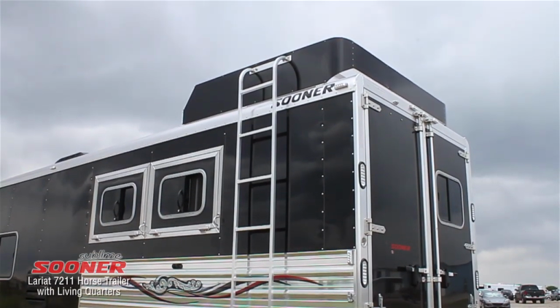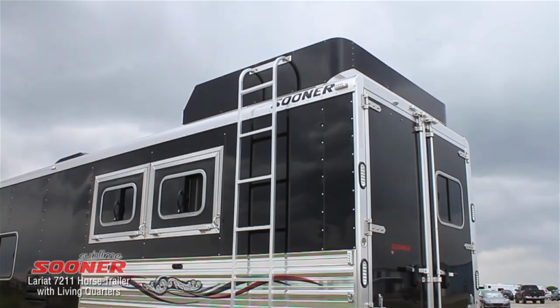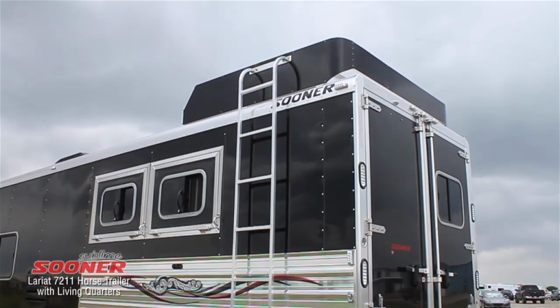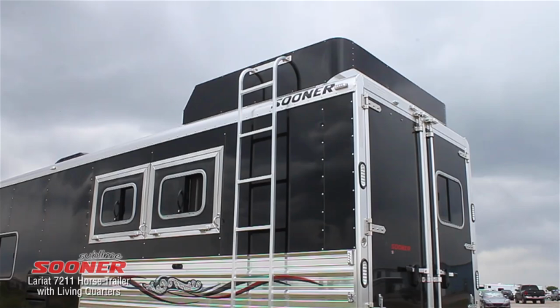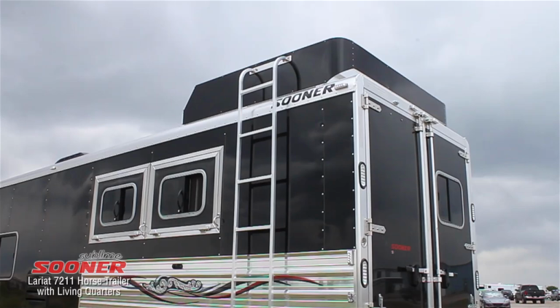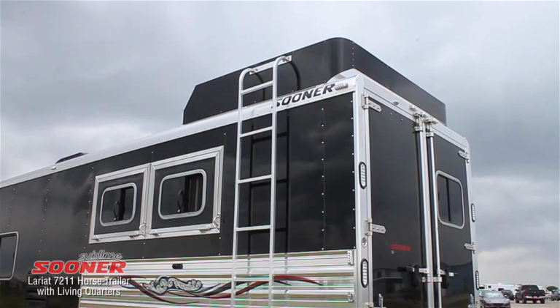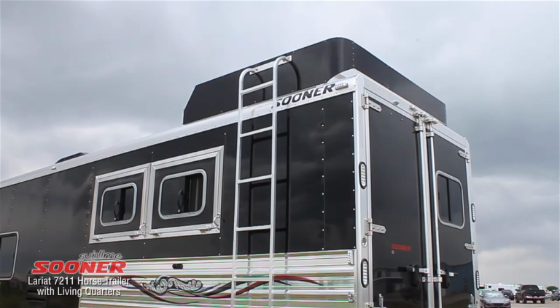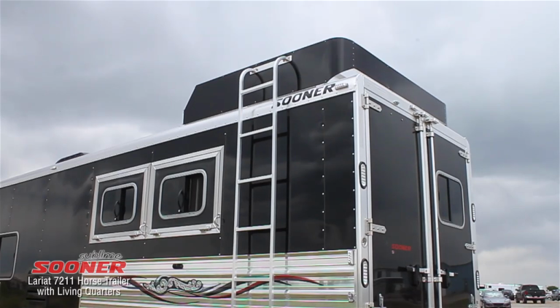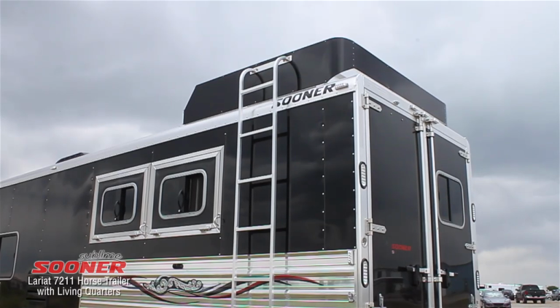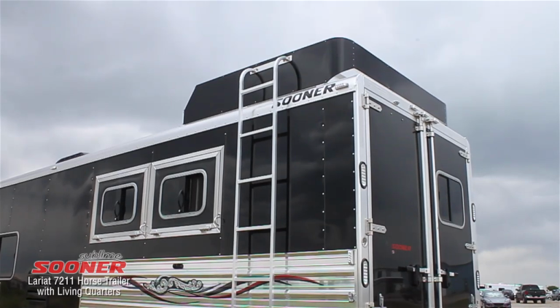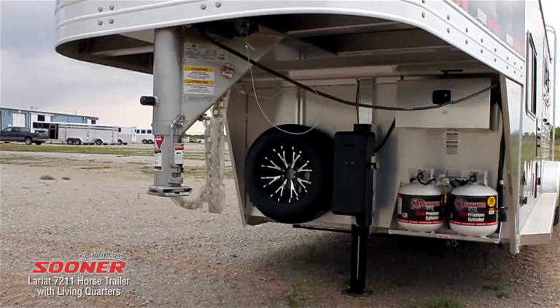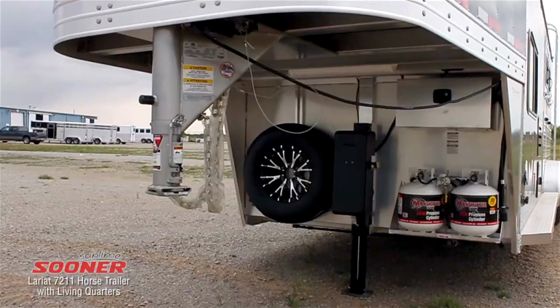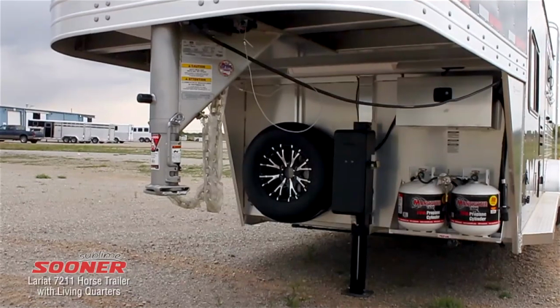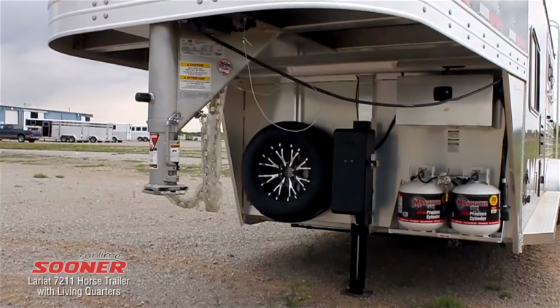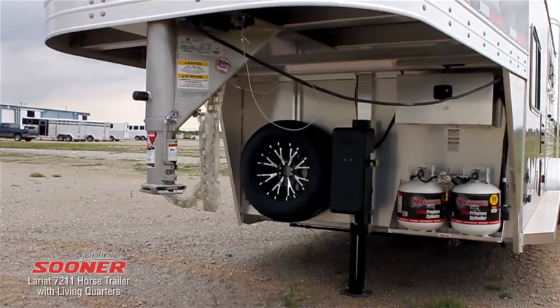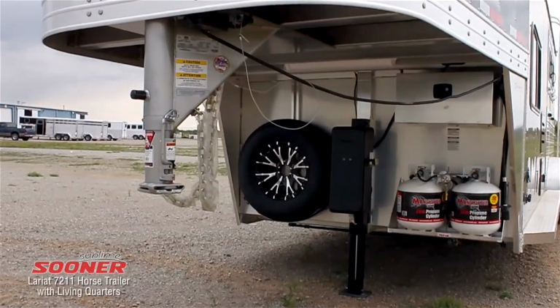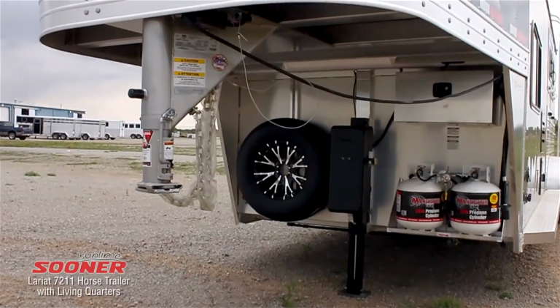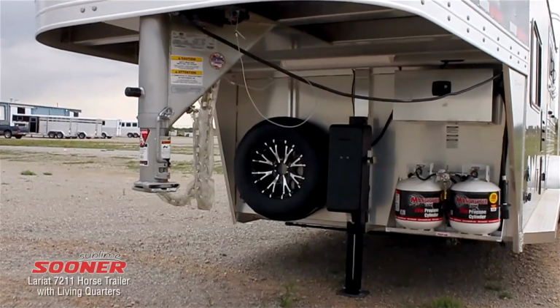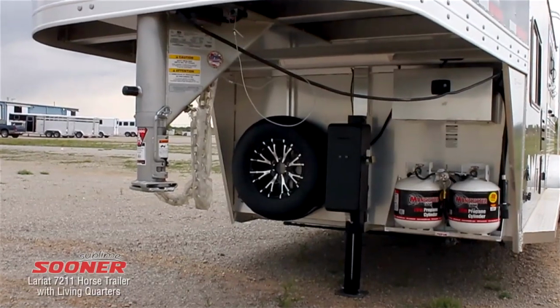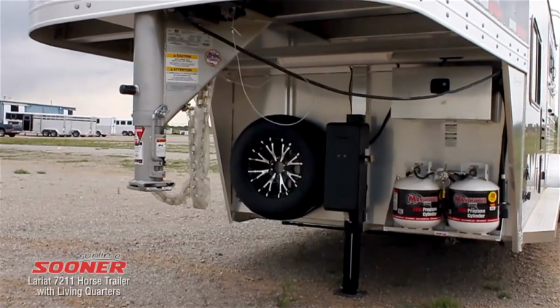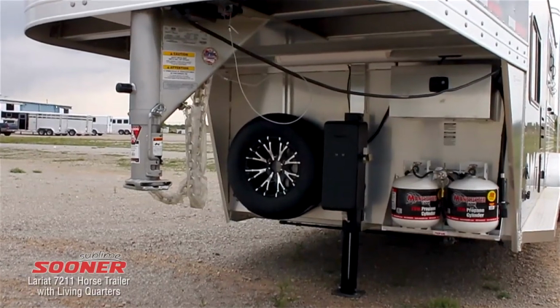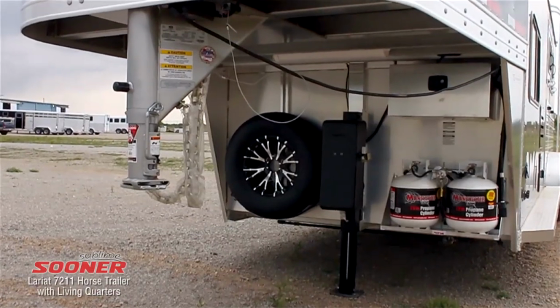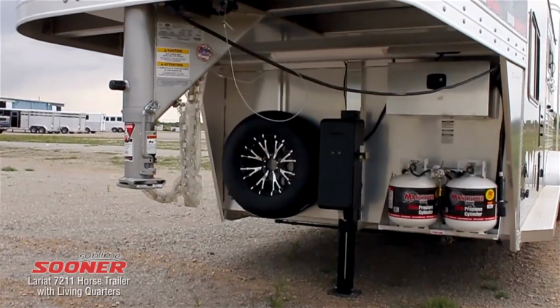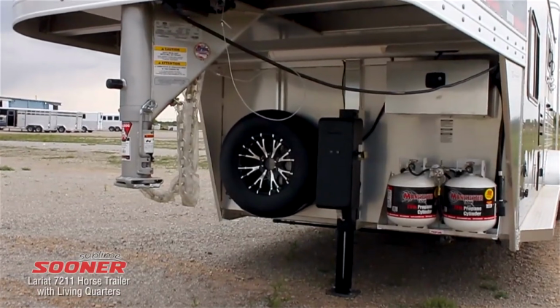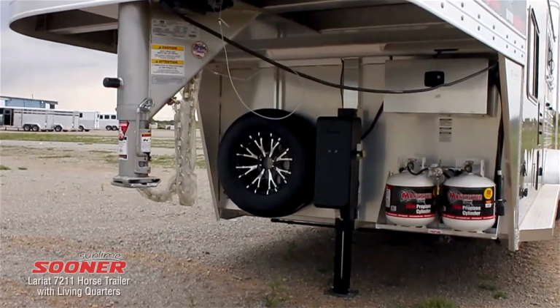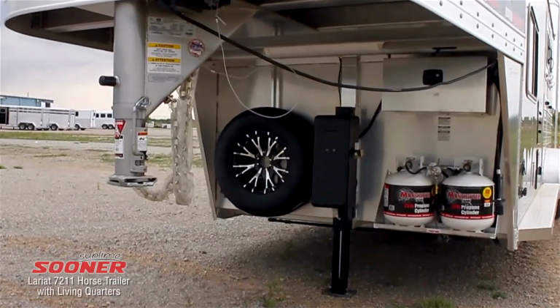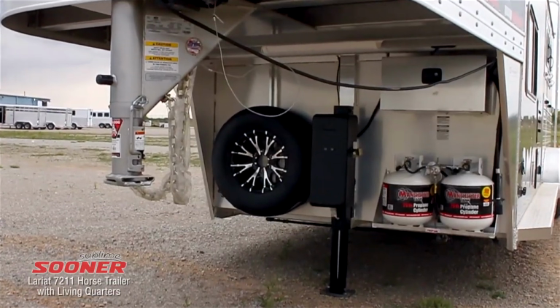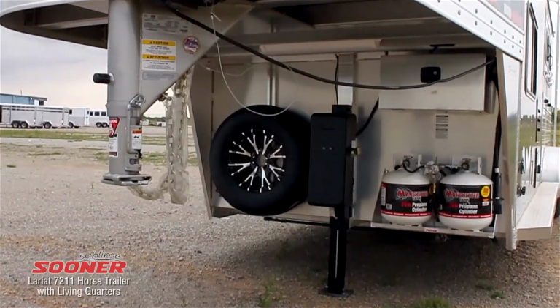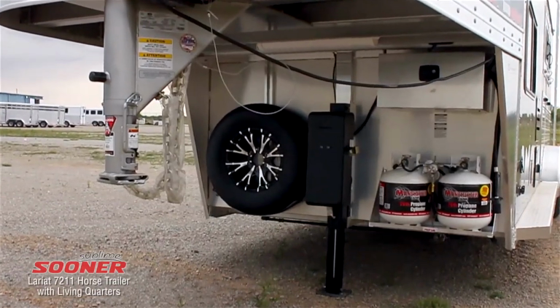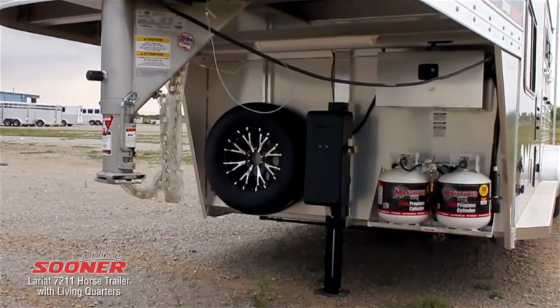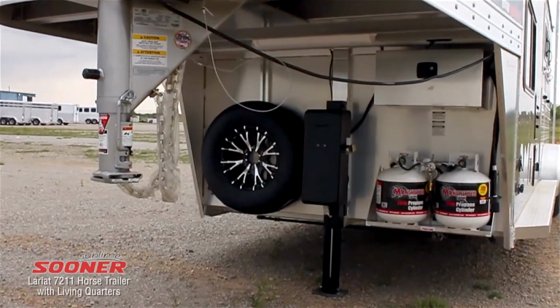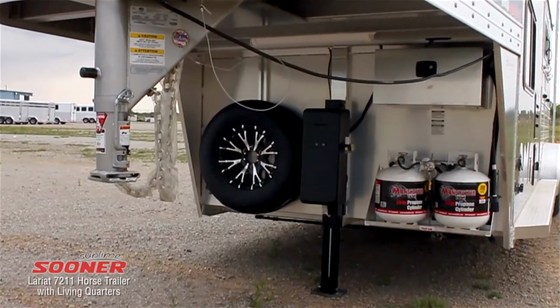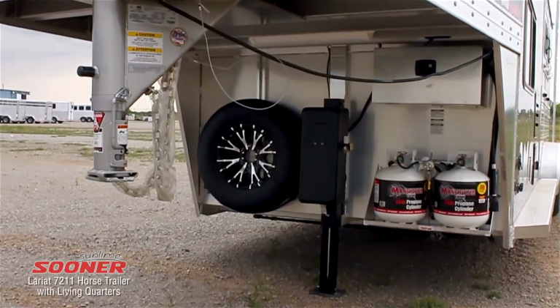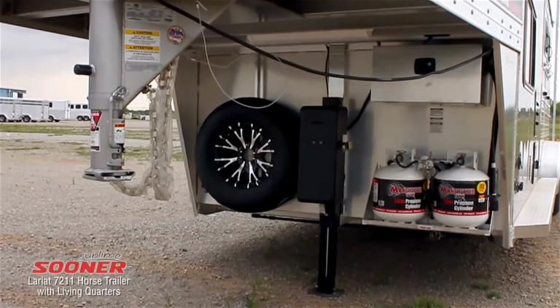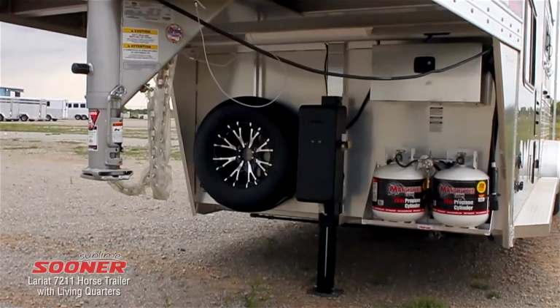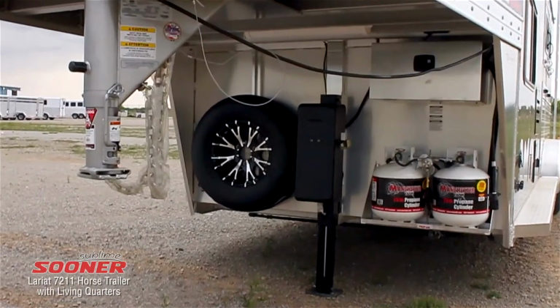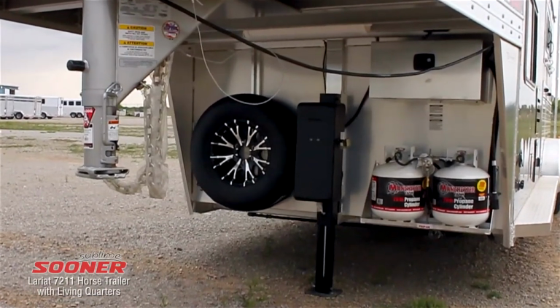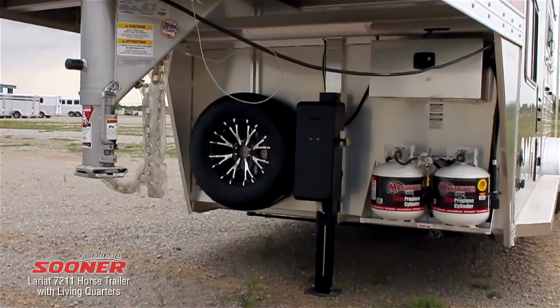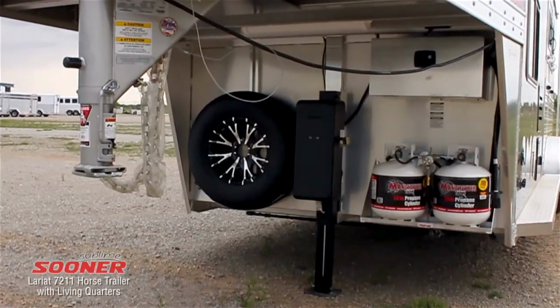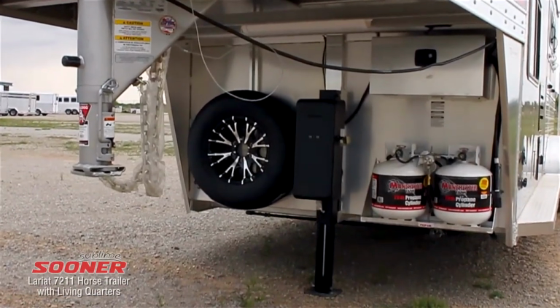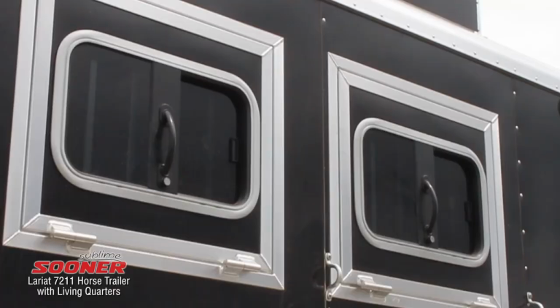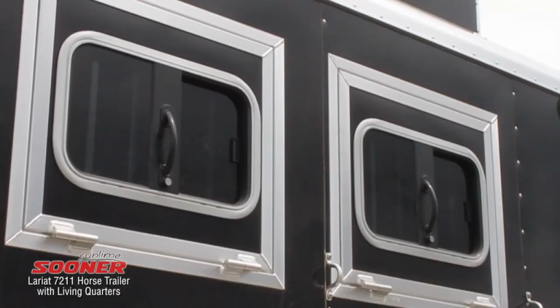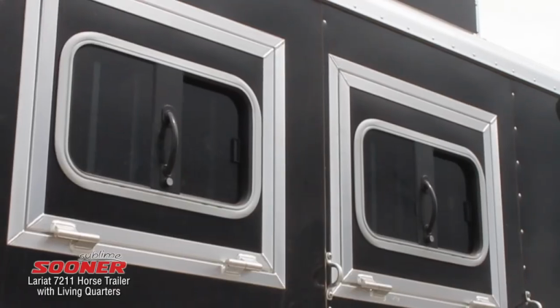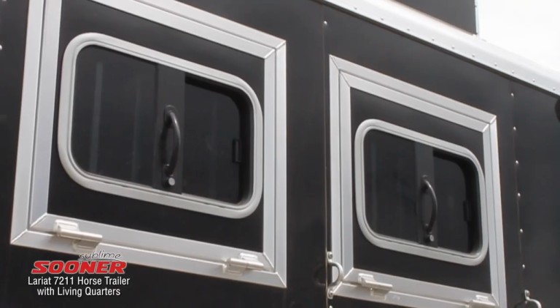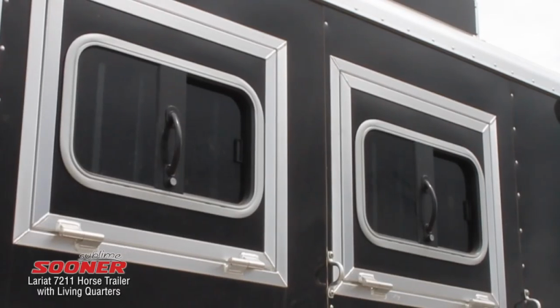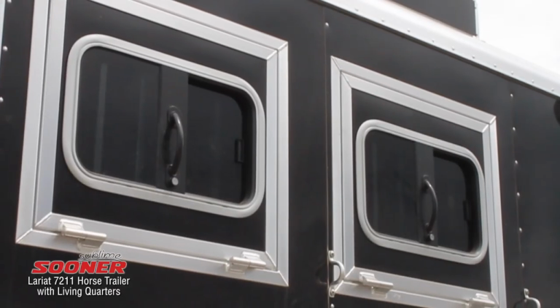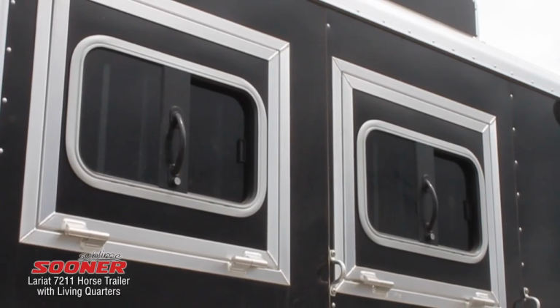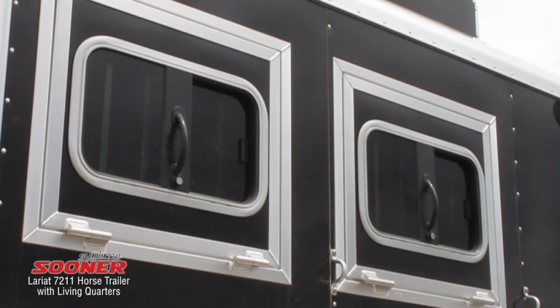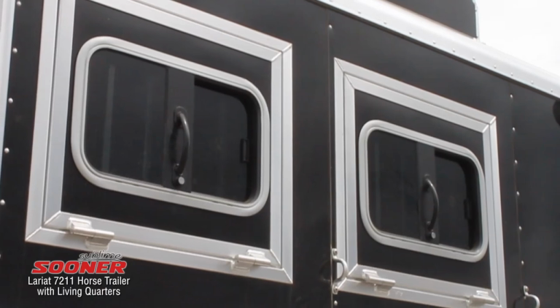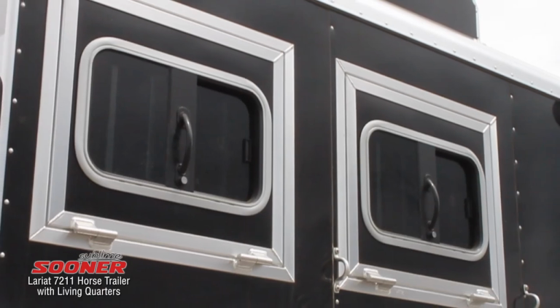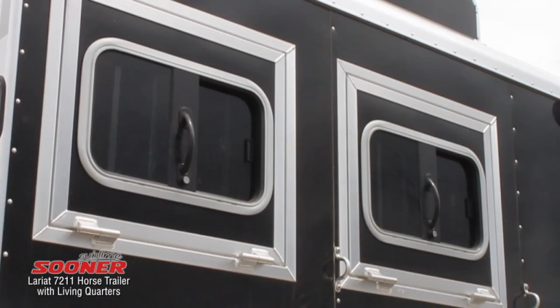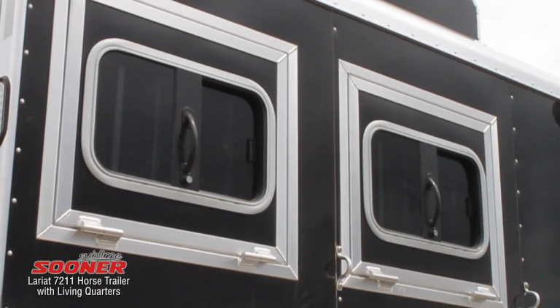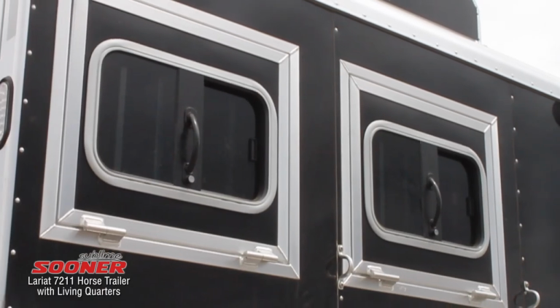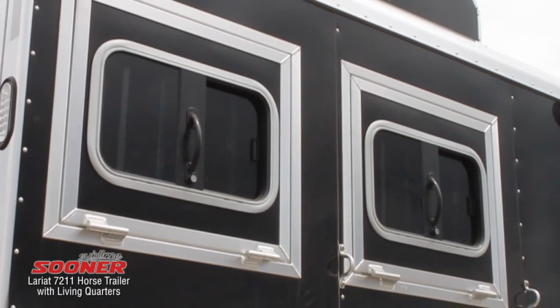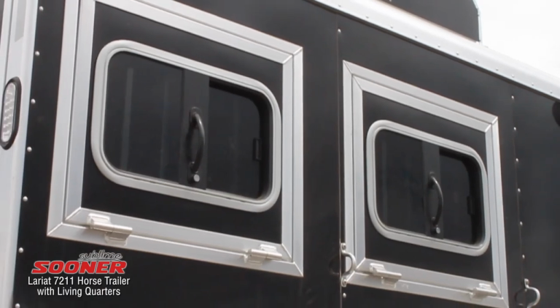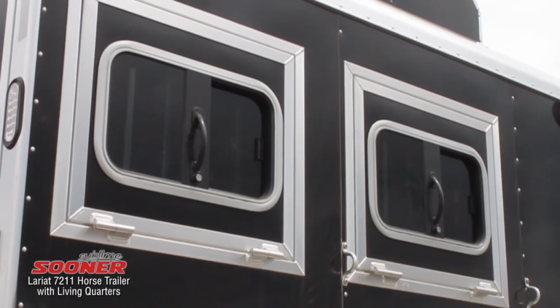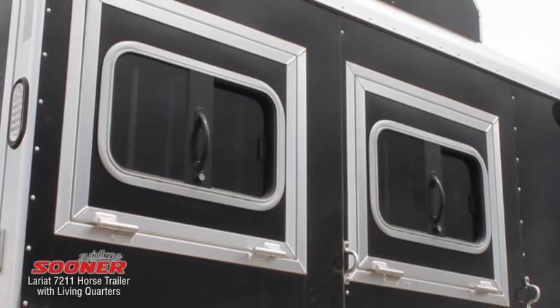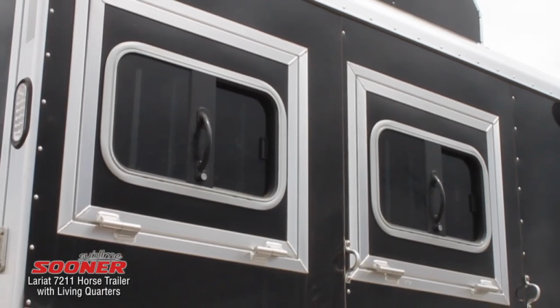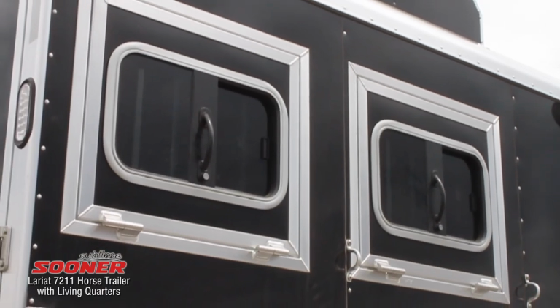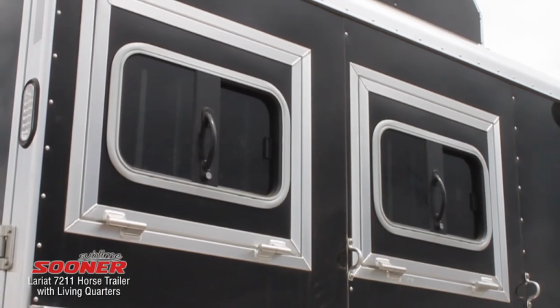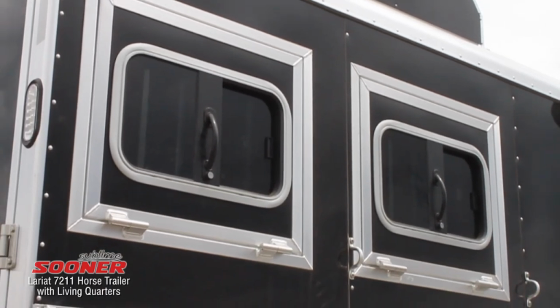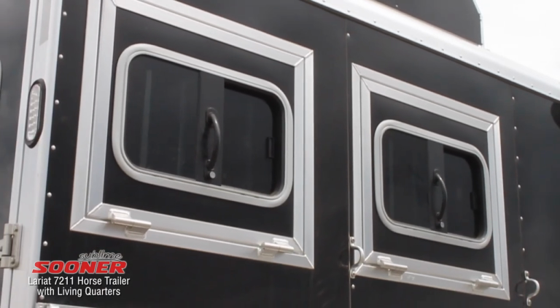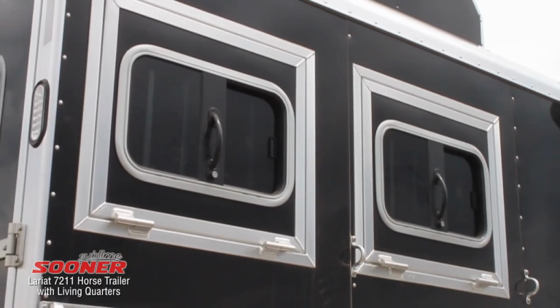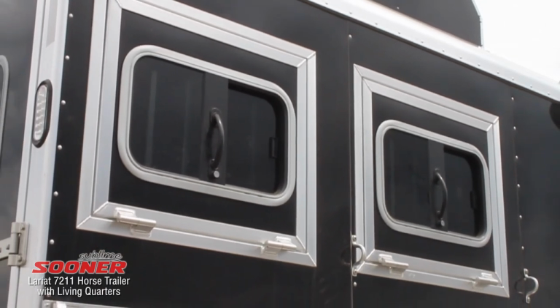Look closer though — the hydraulic jack at the front of the trailer really saves time and effort, and the large drop-down feed doors maximize air flow.